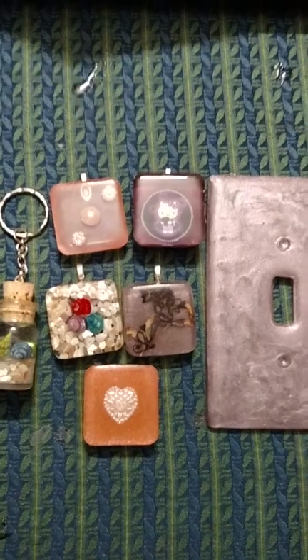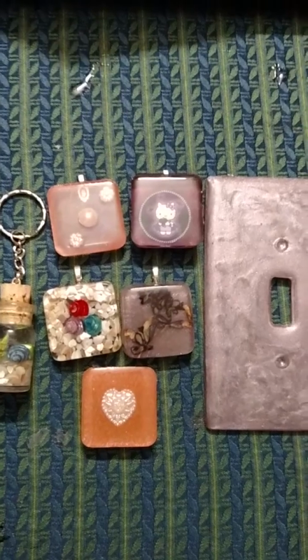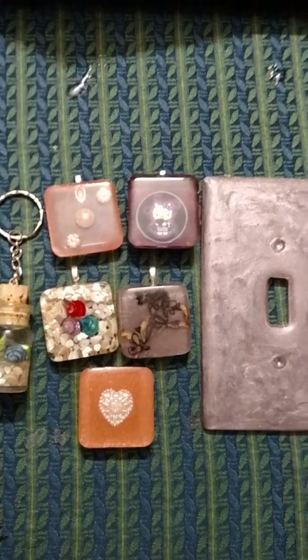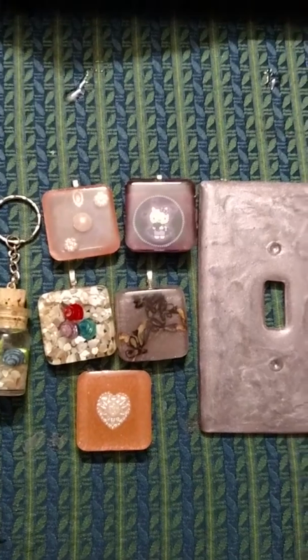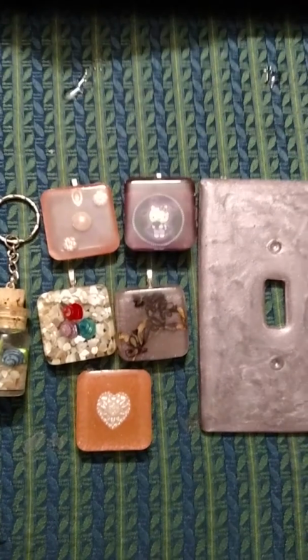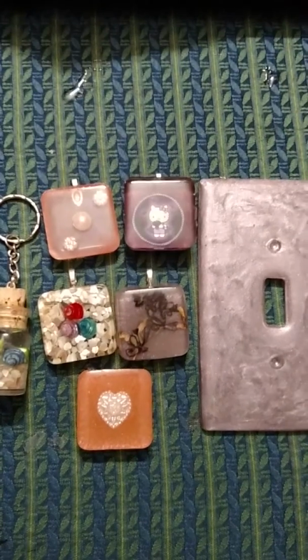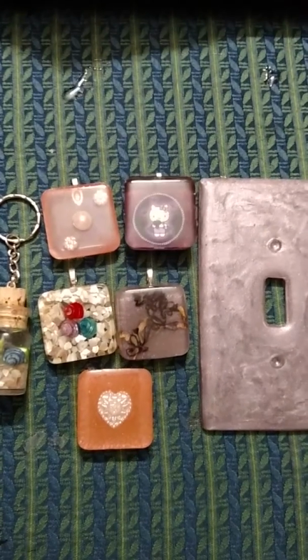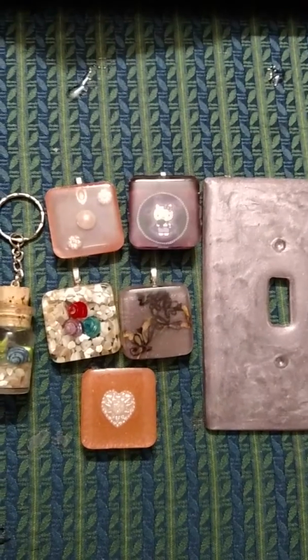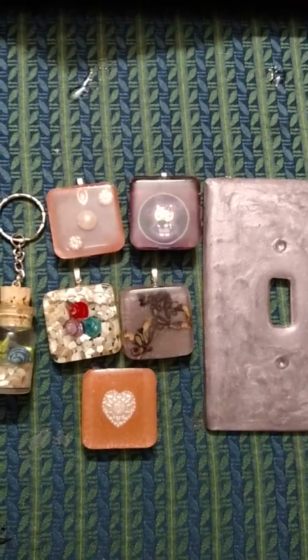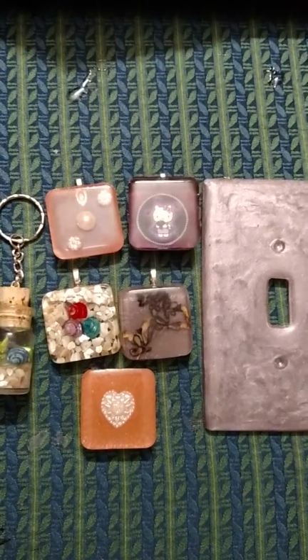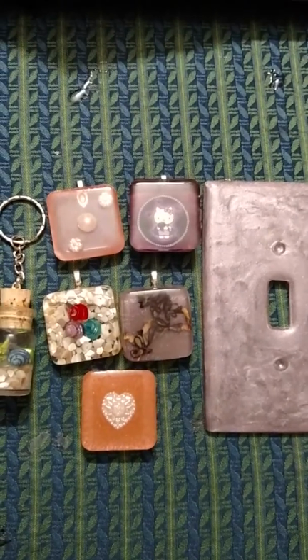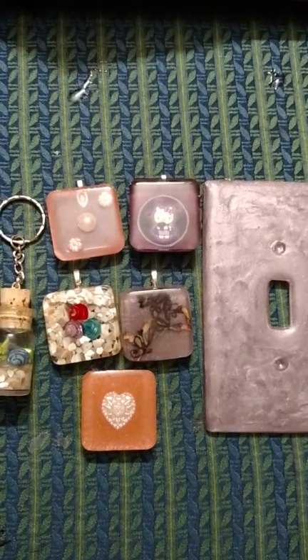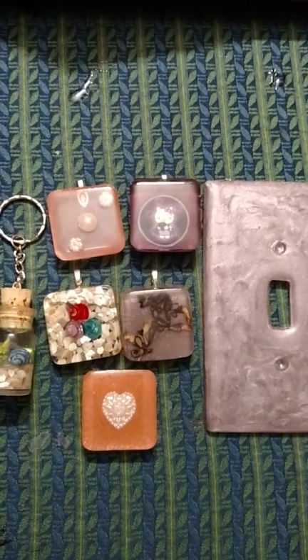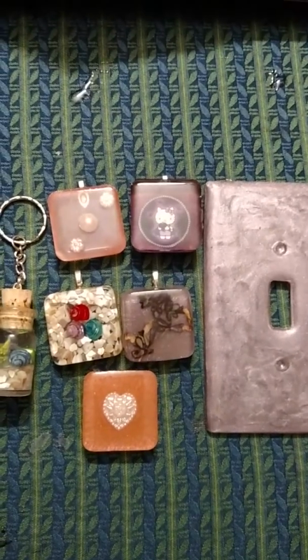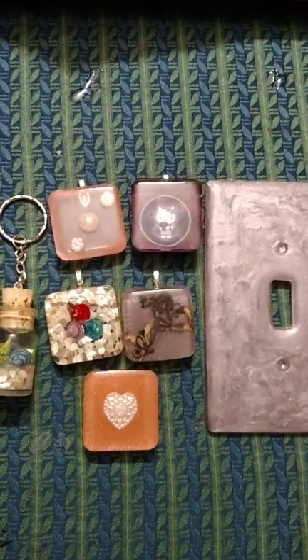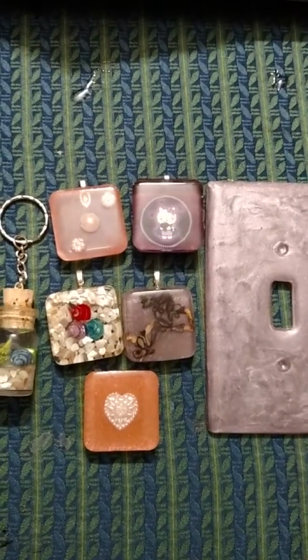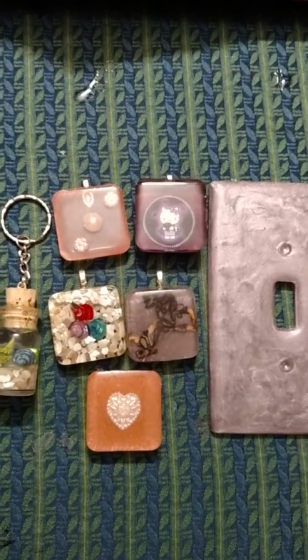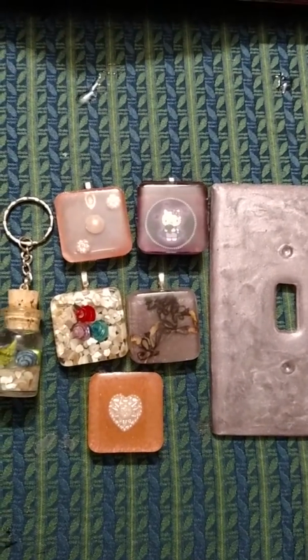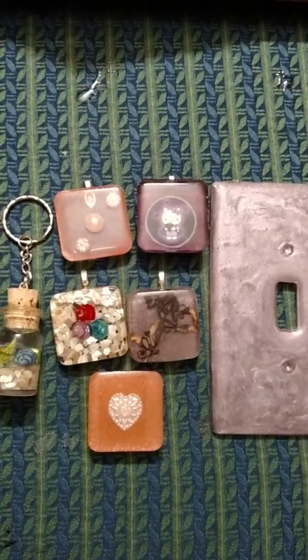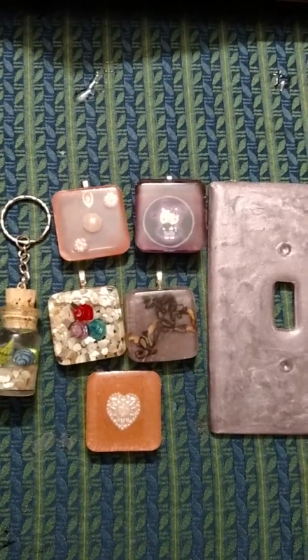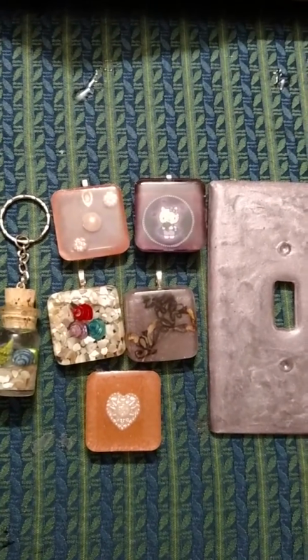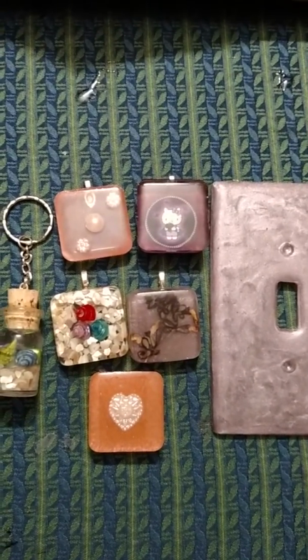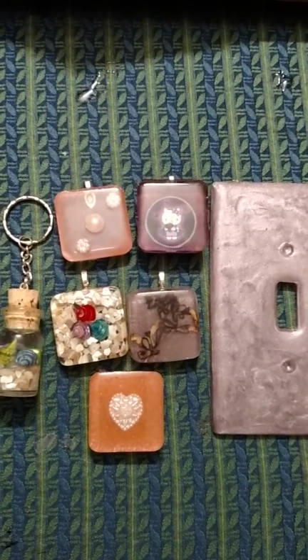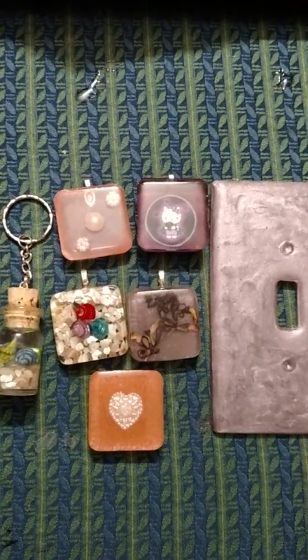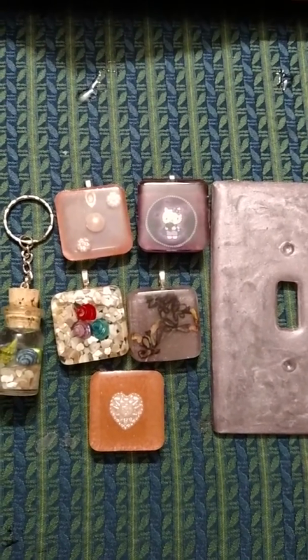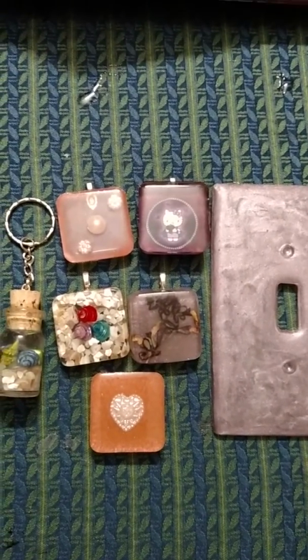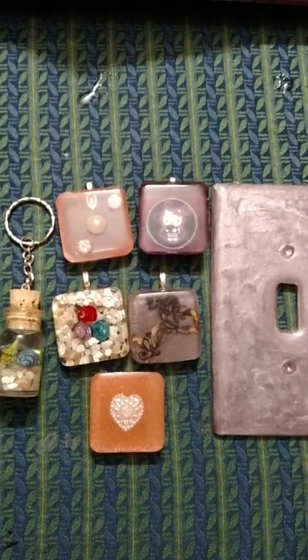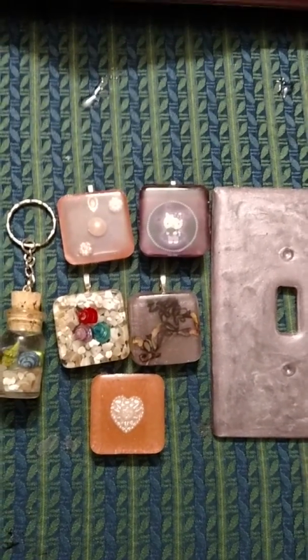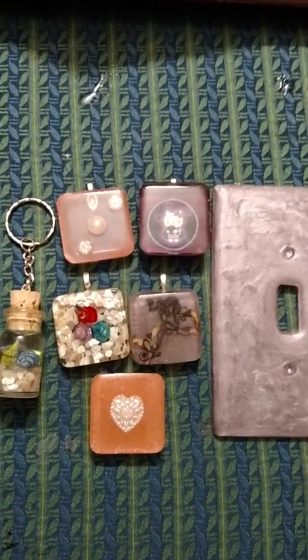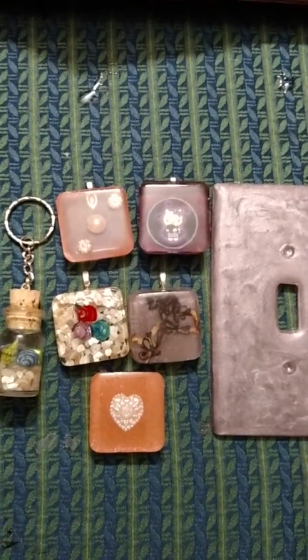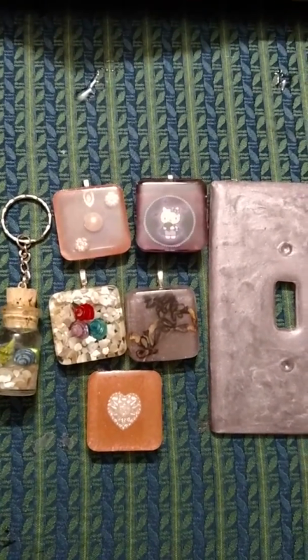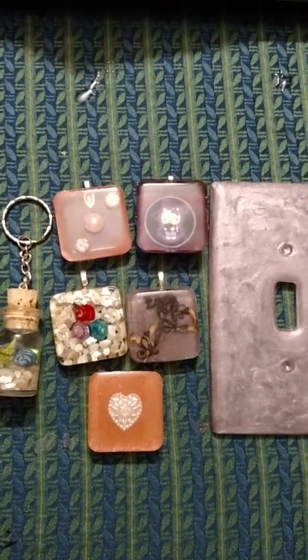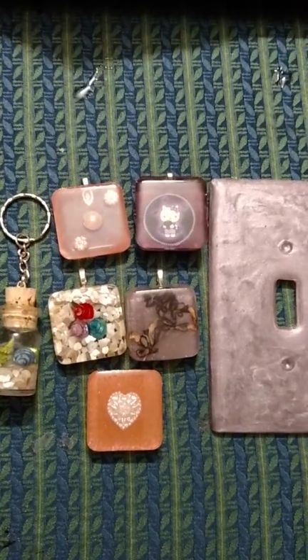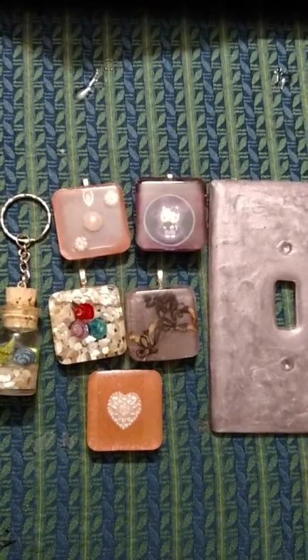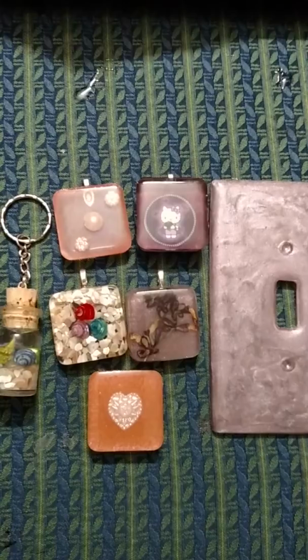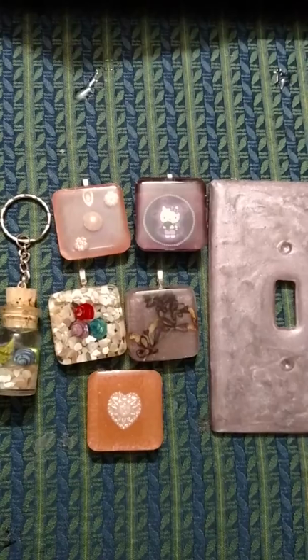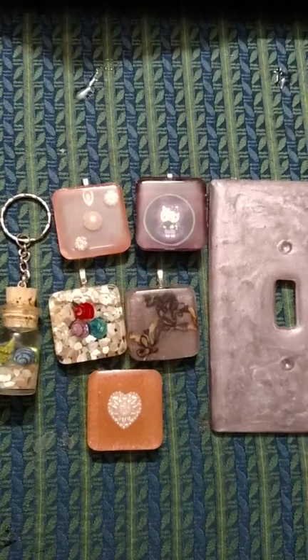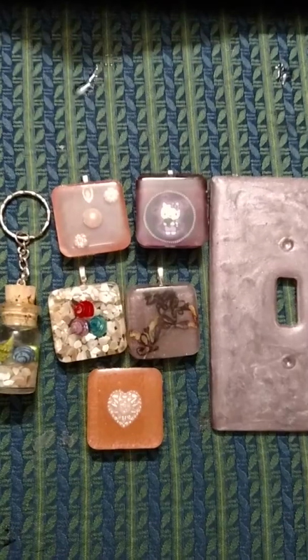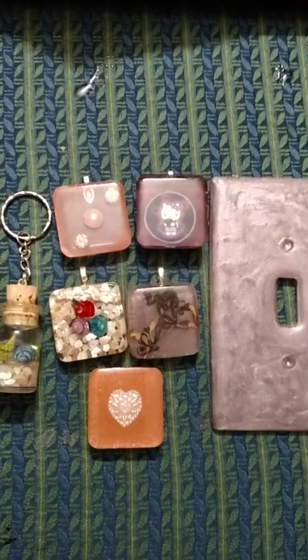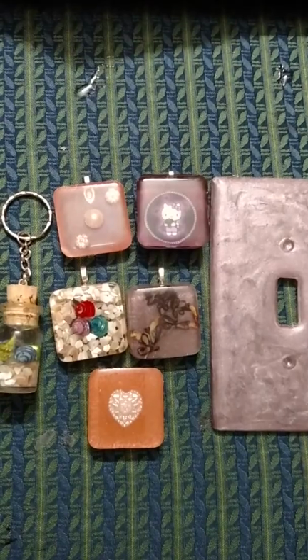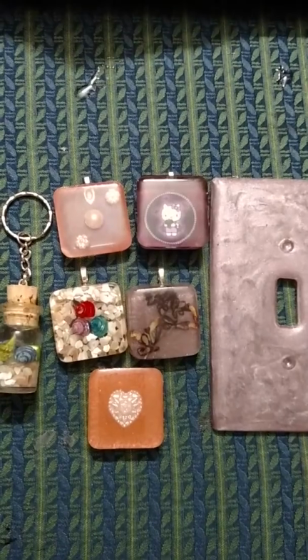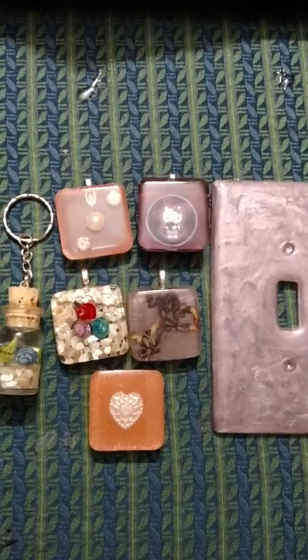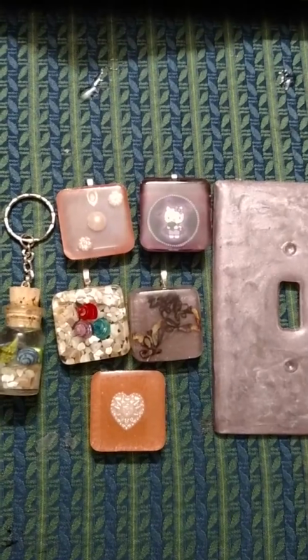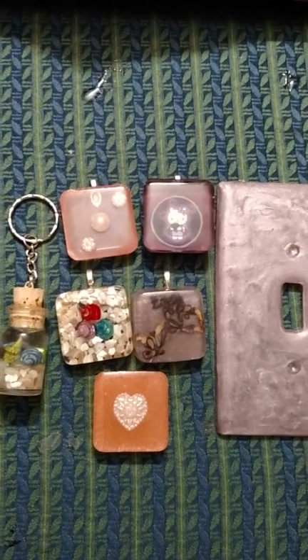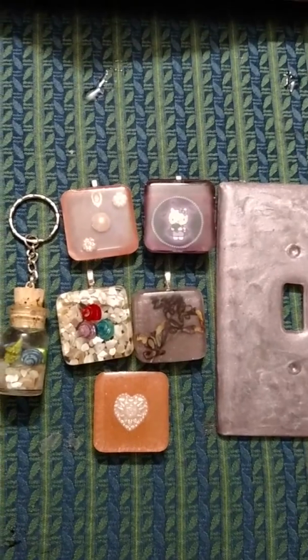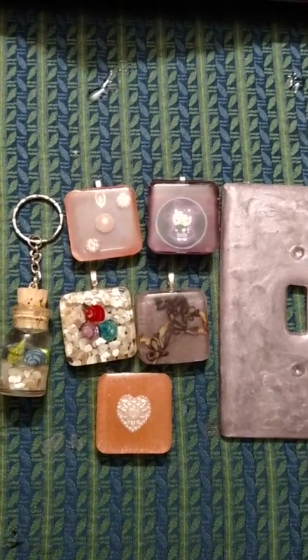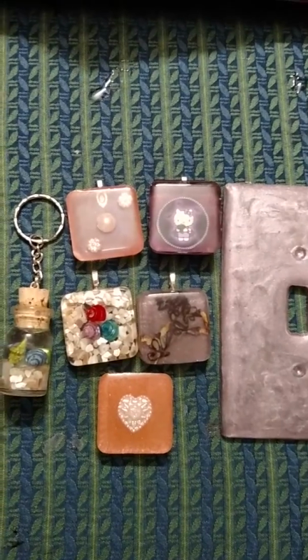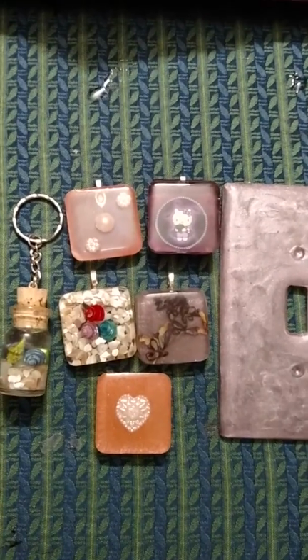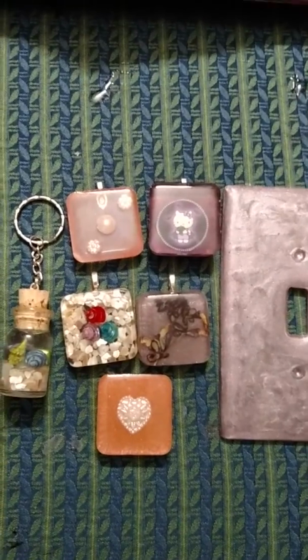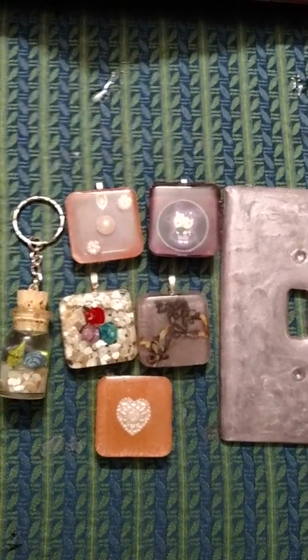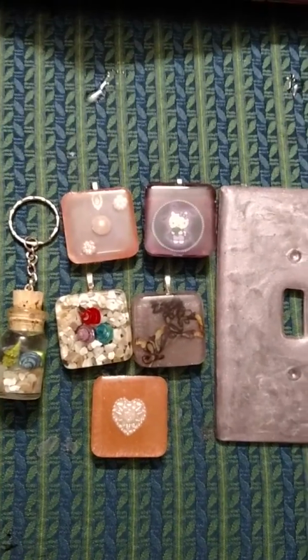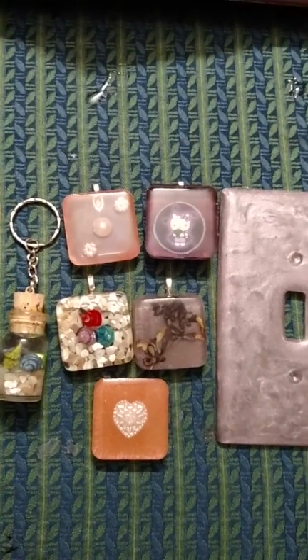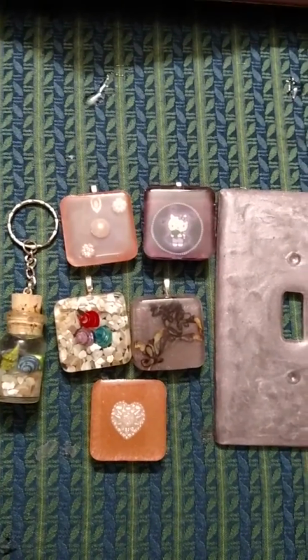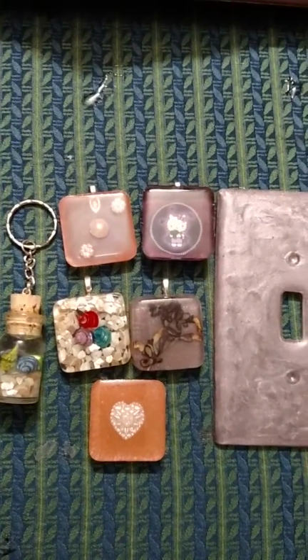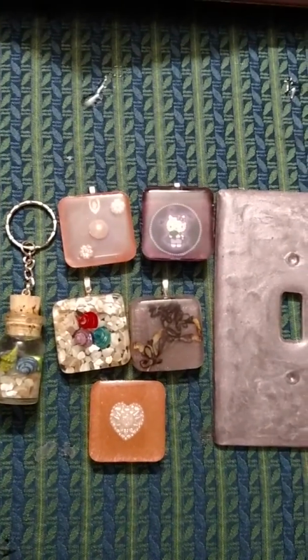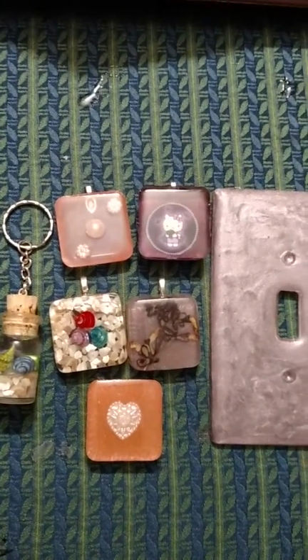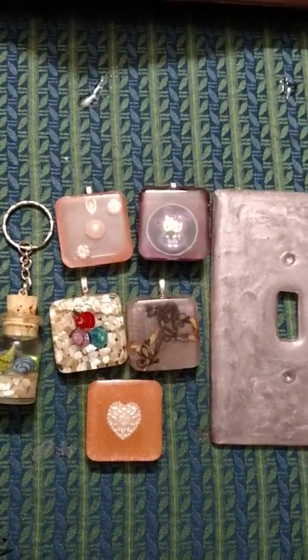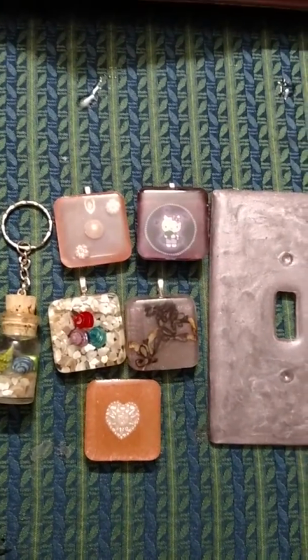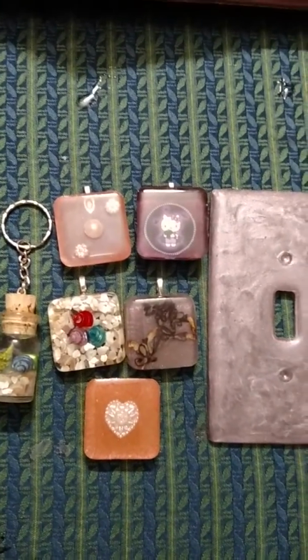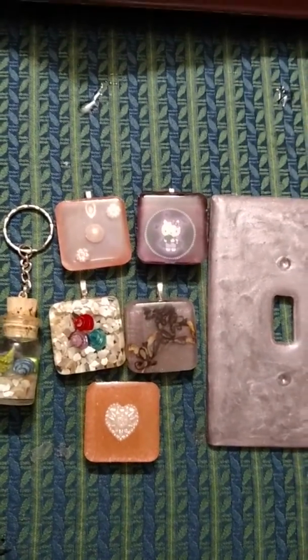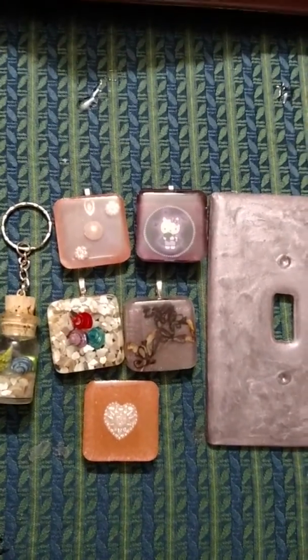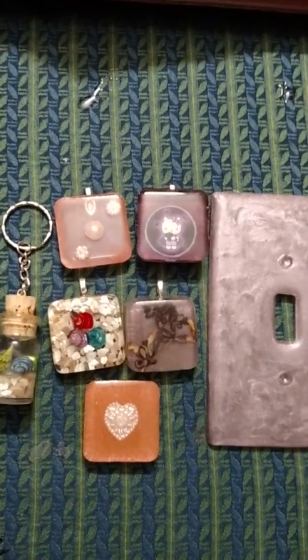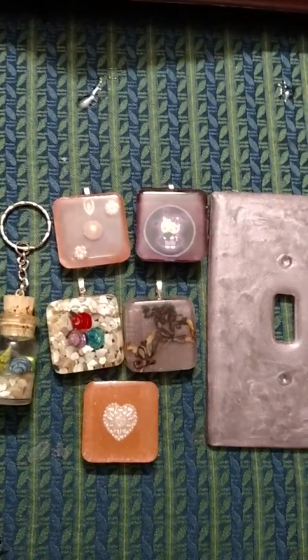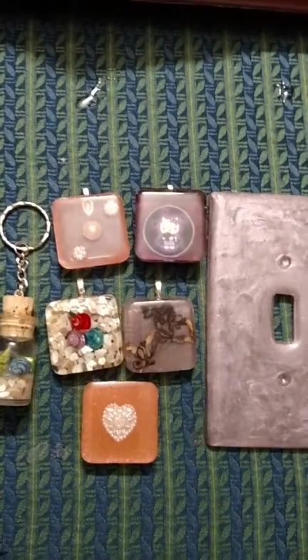Hey y'all, I just wanted to do an updated video of what I've been up to lately and the newest molds I've gotten in this month.